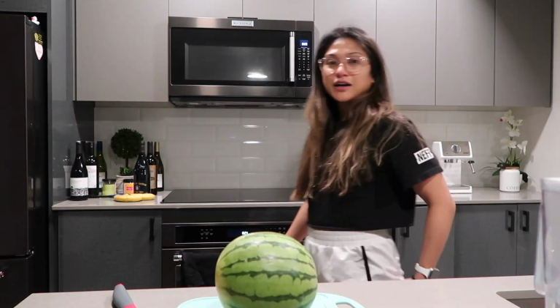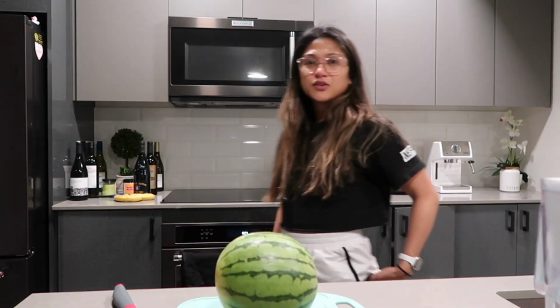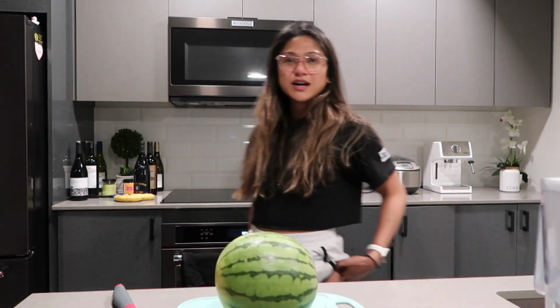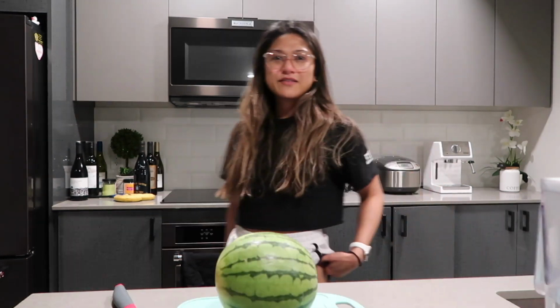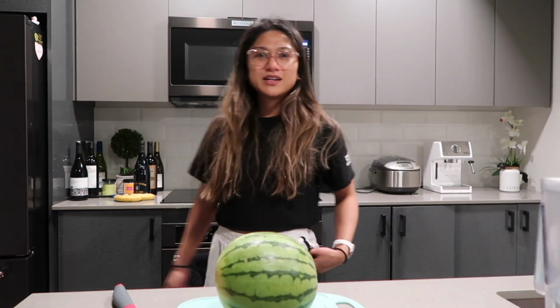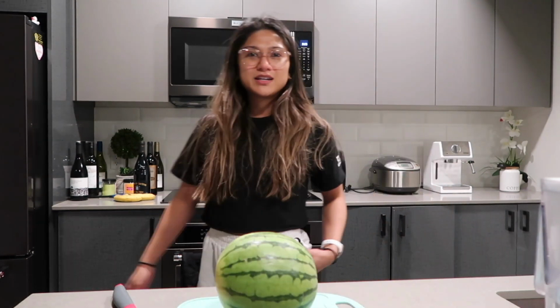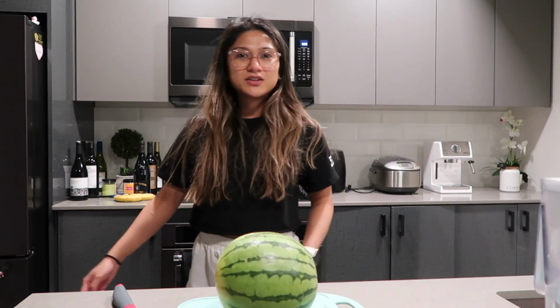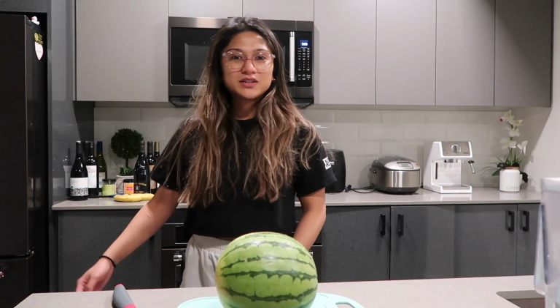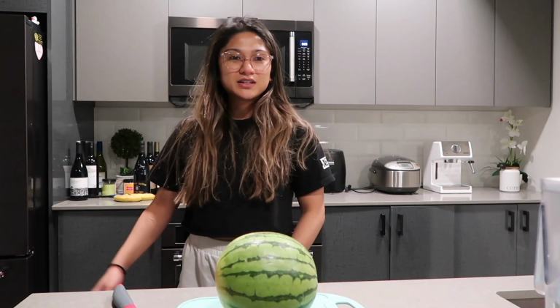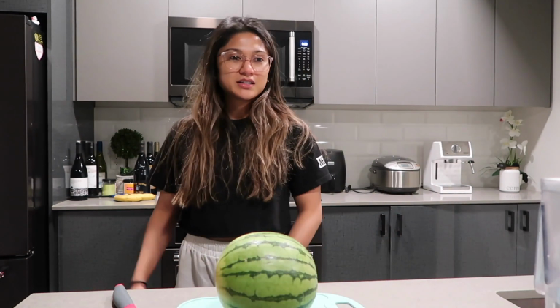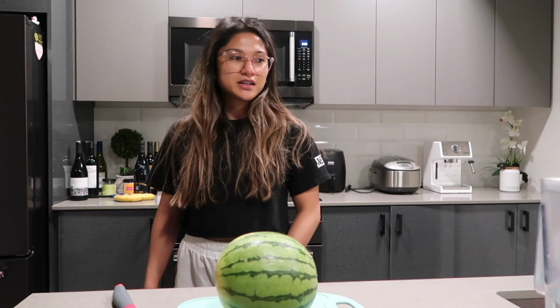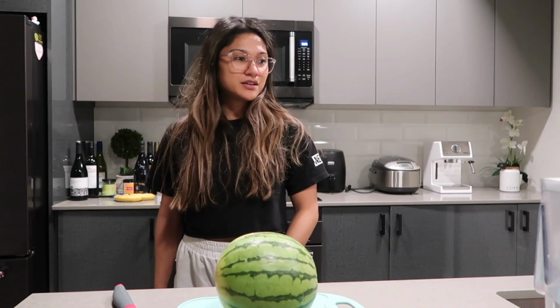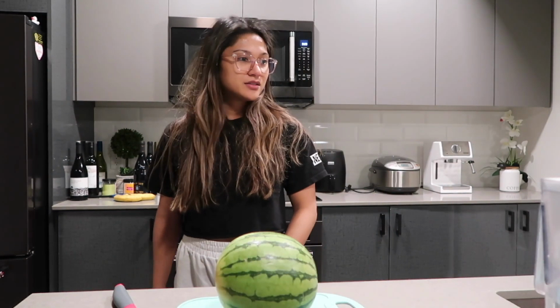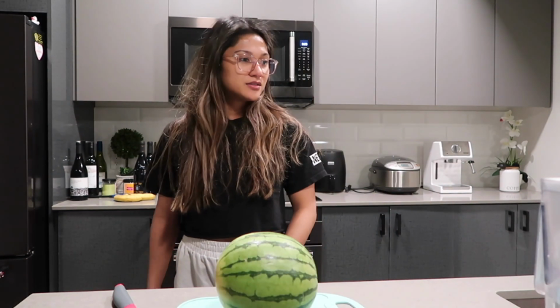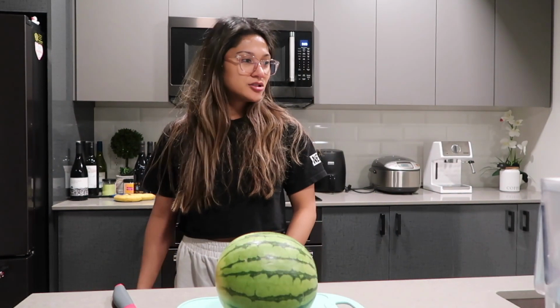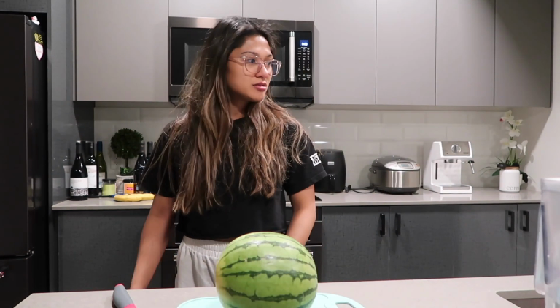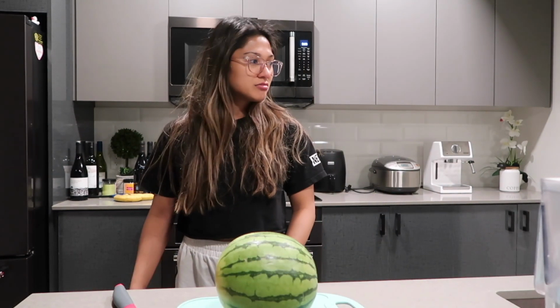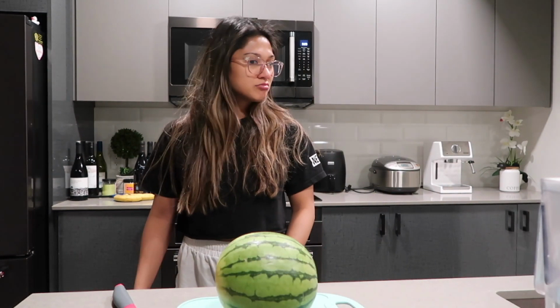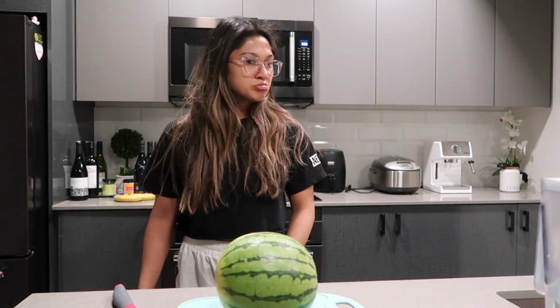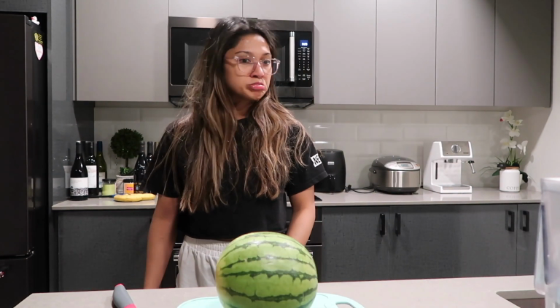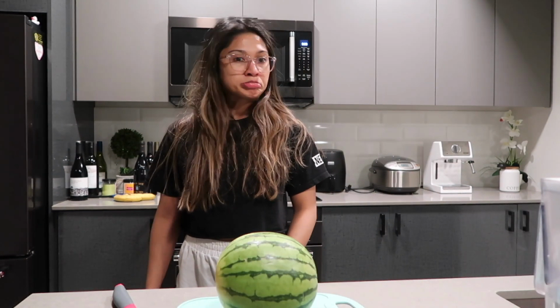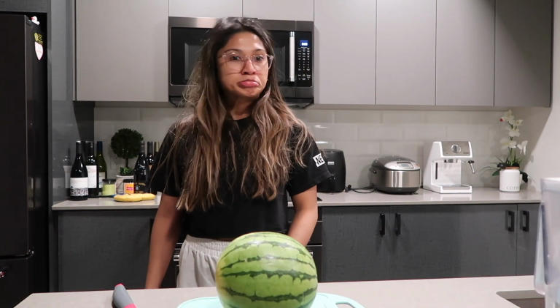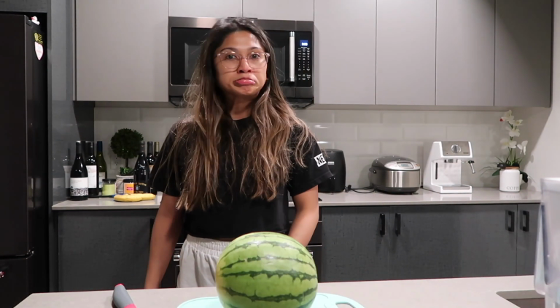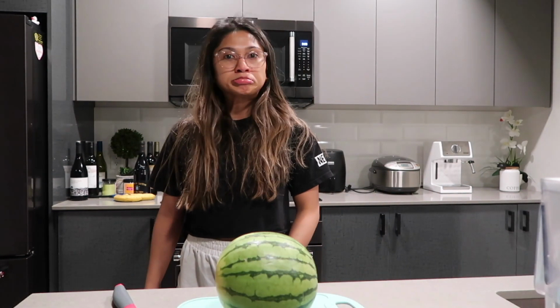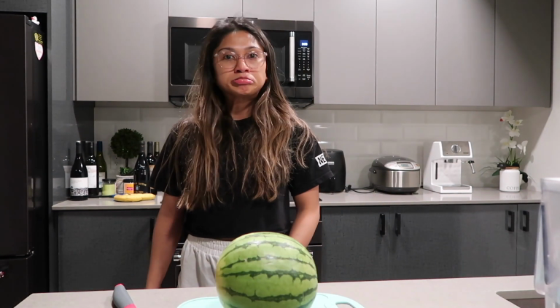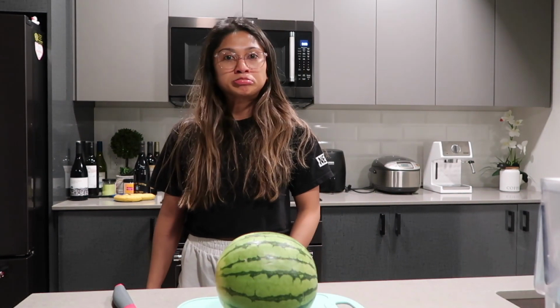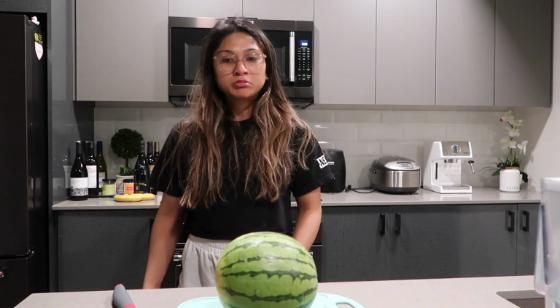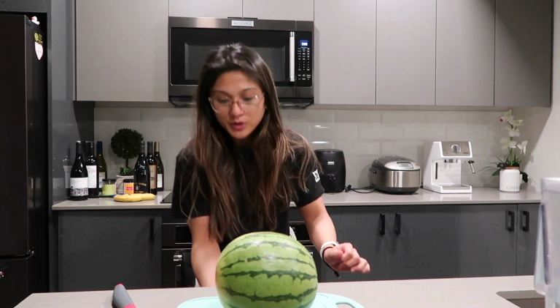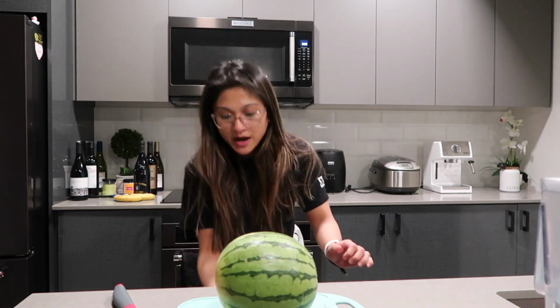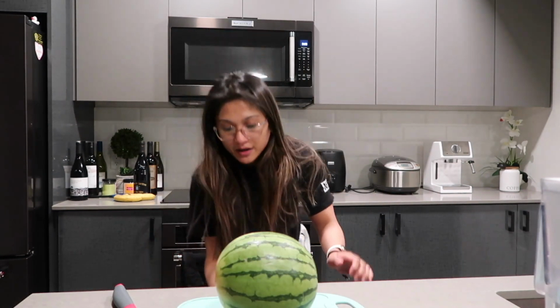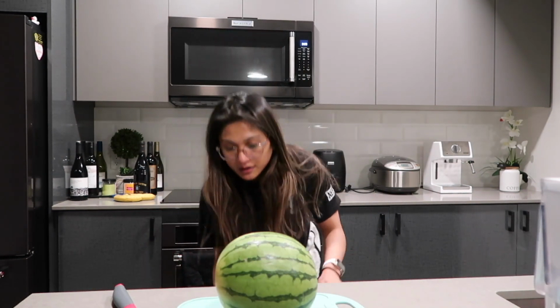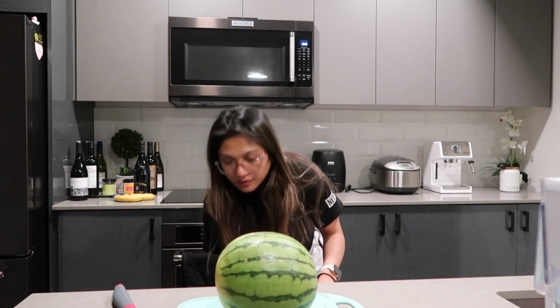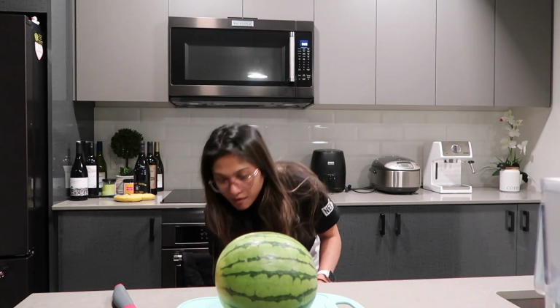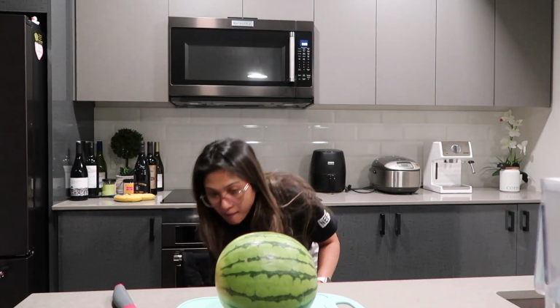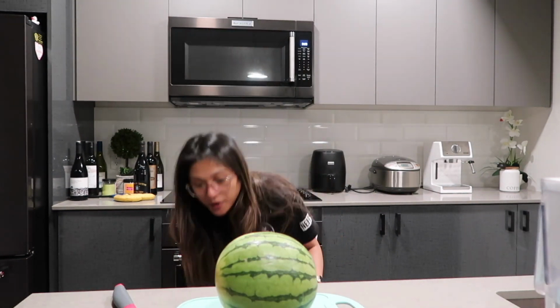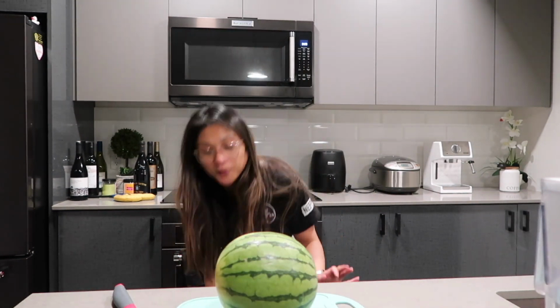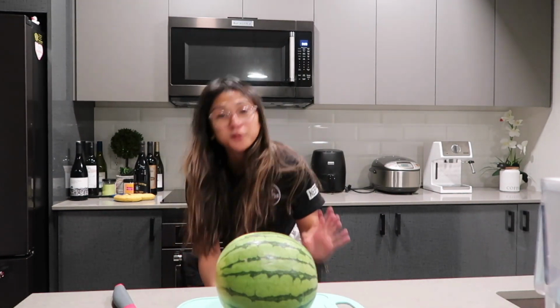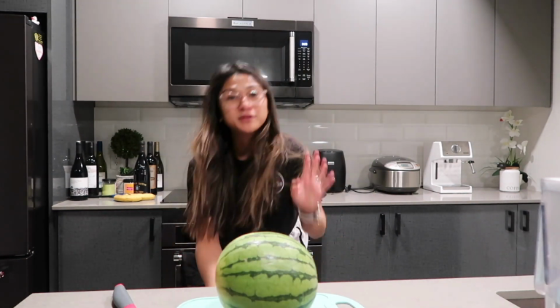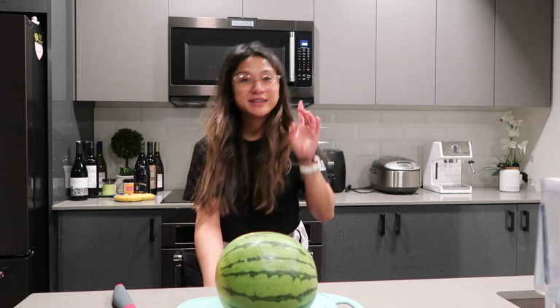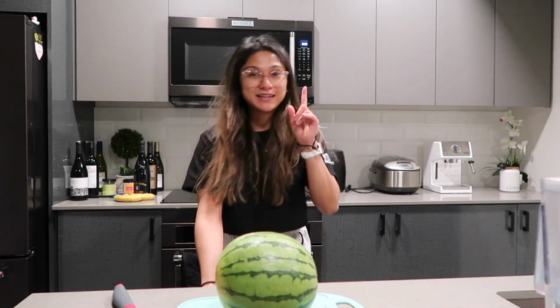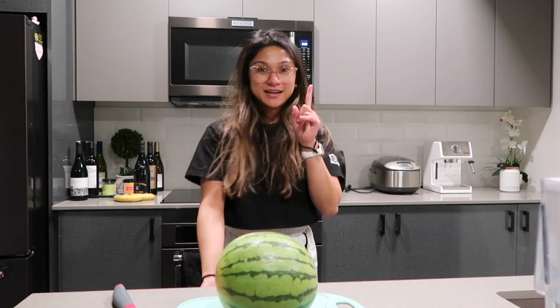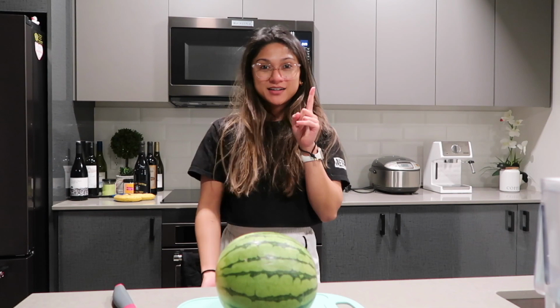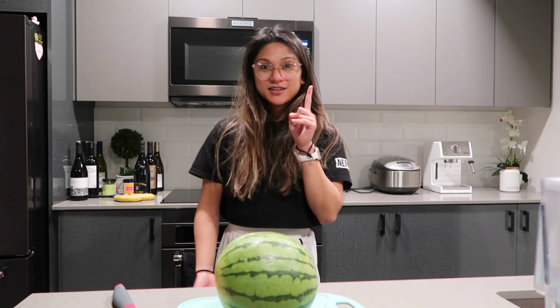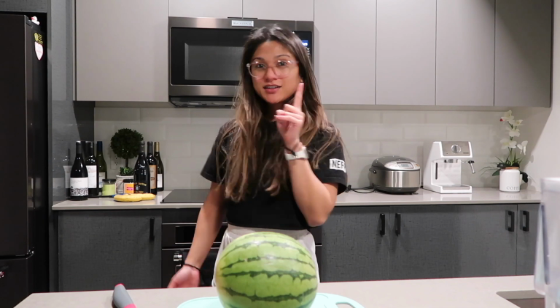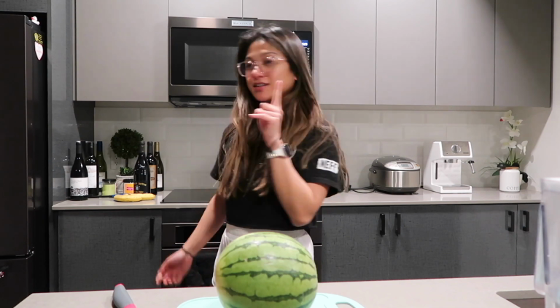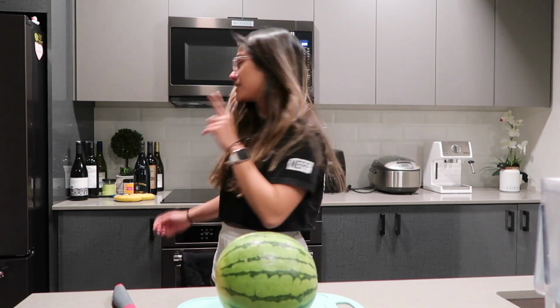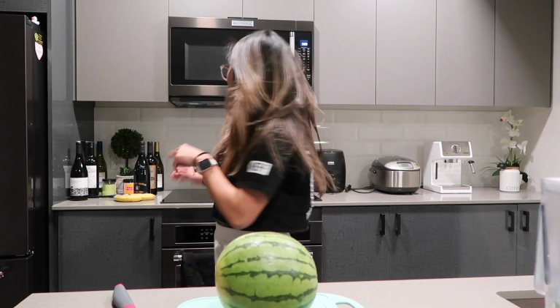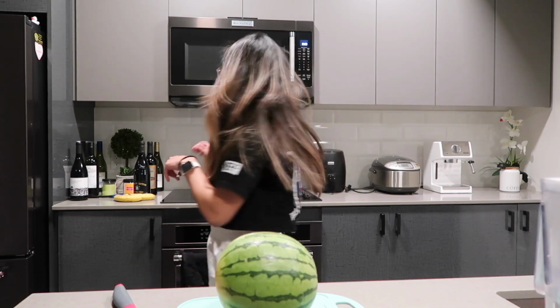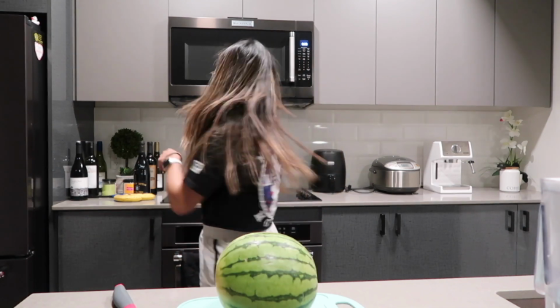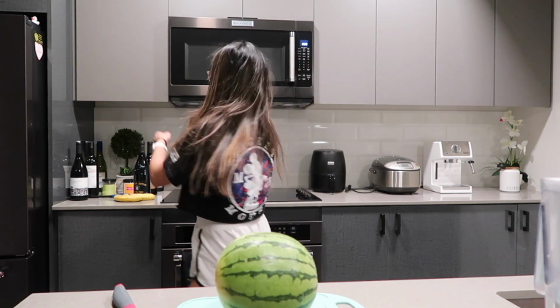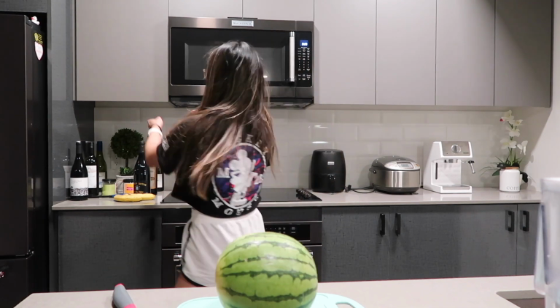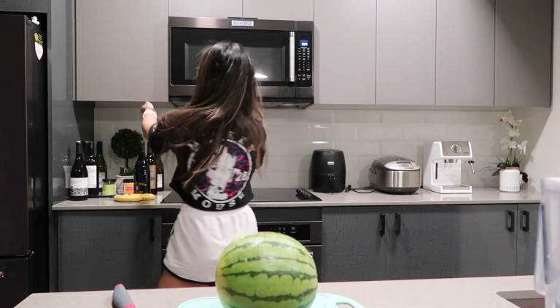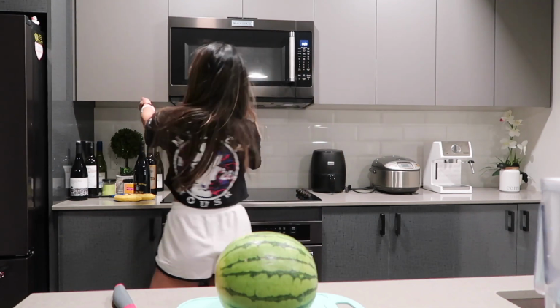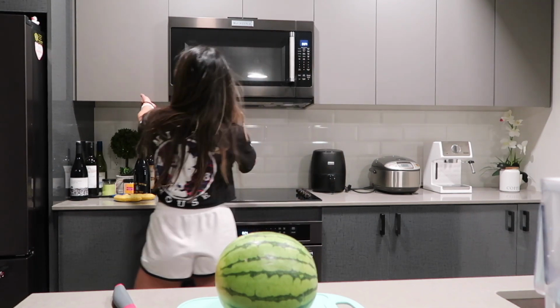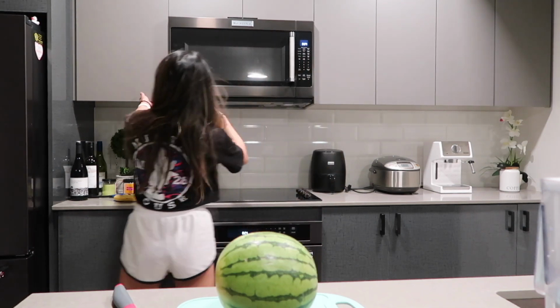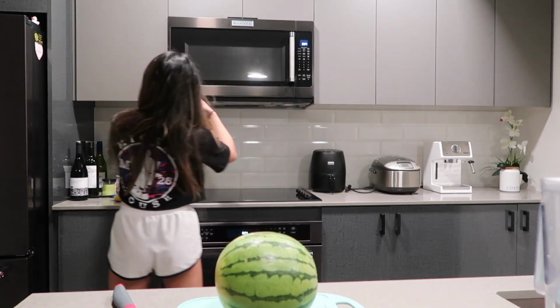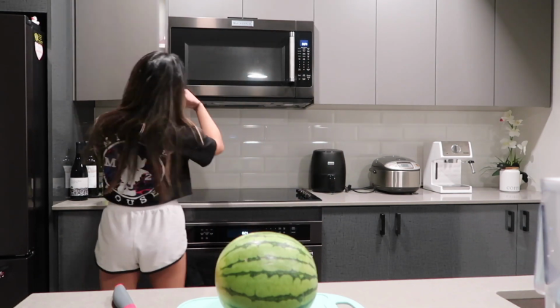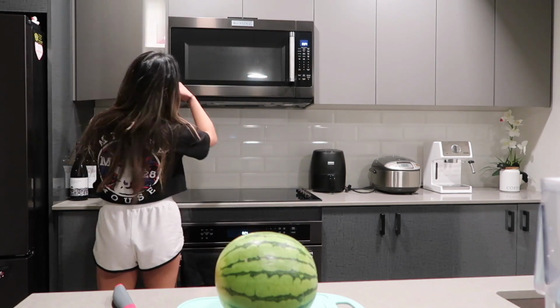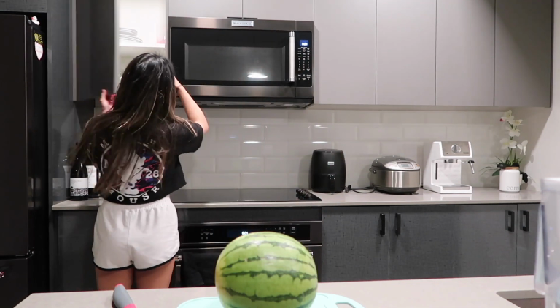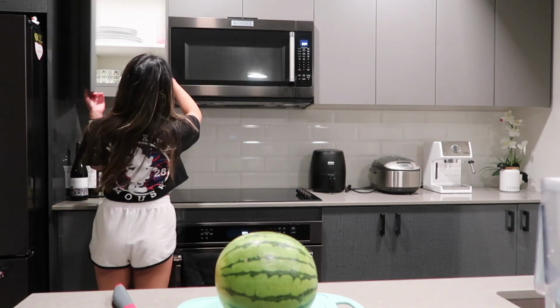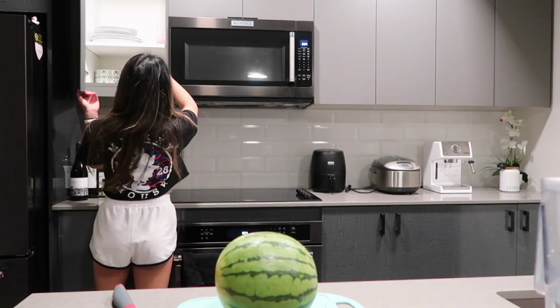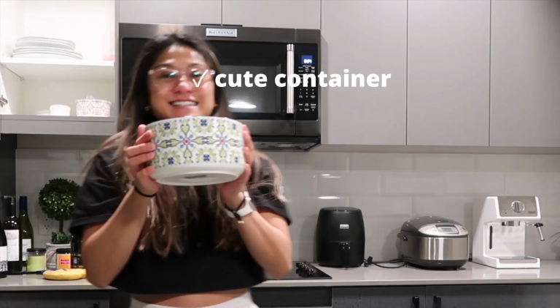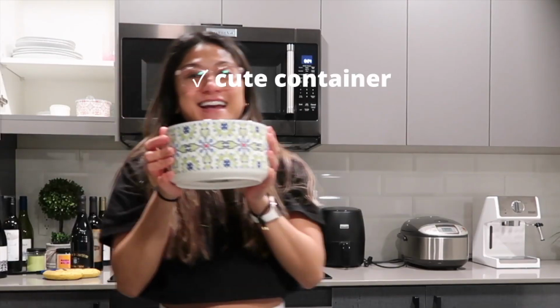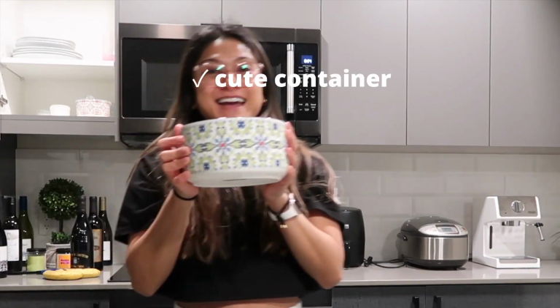I don't have any cute containers. Do I? Oh — get a cute container. Check!